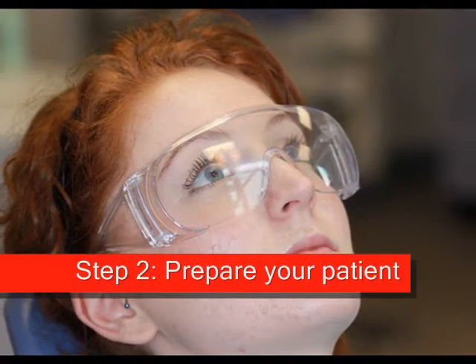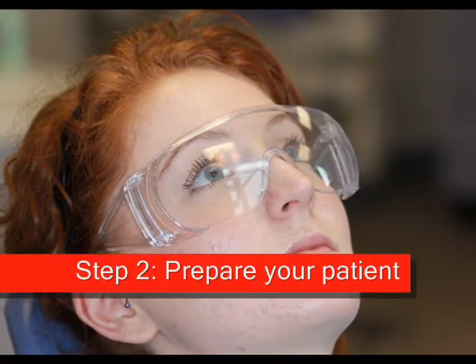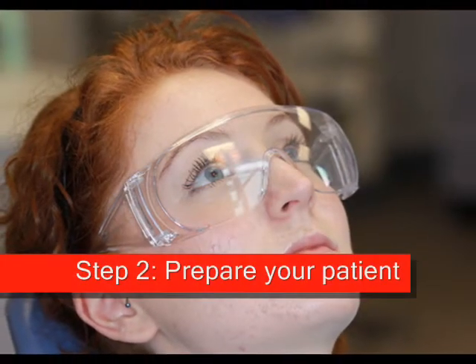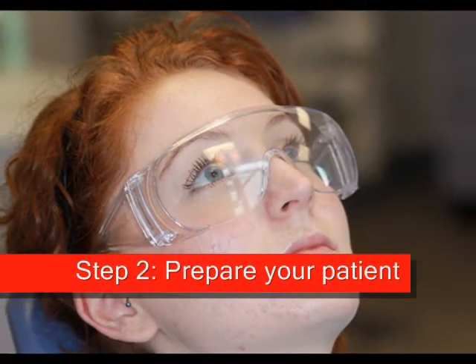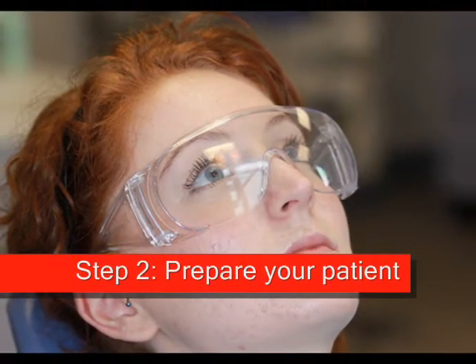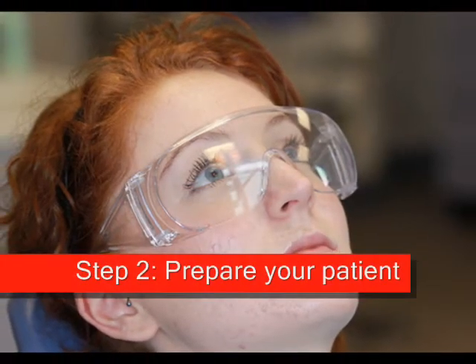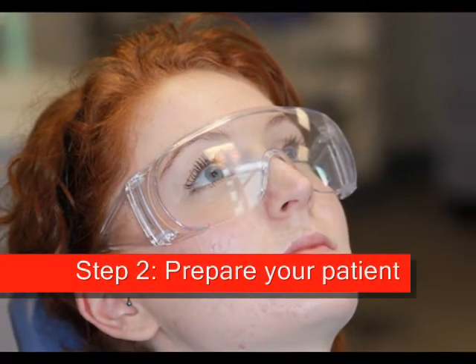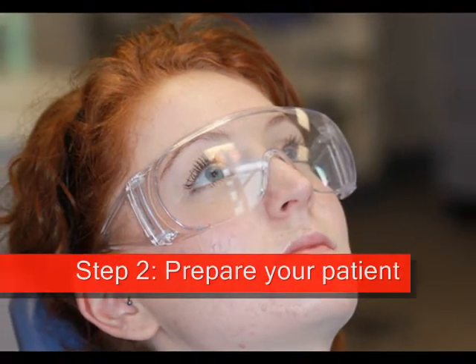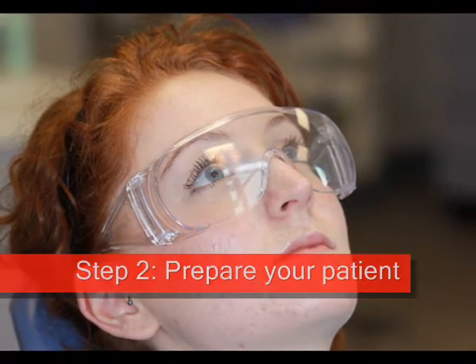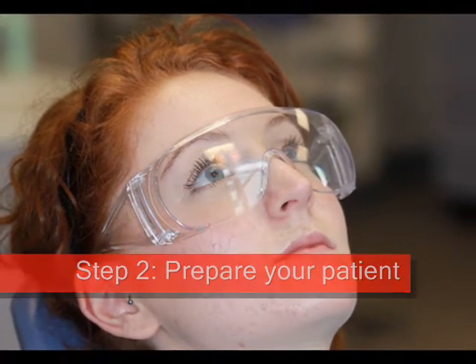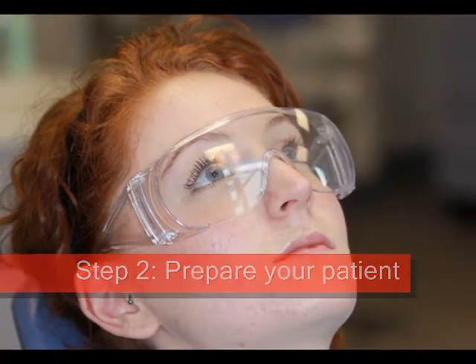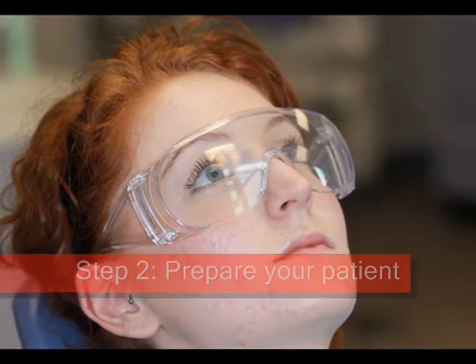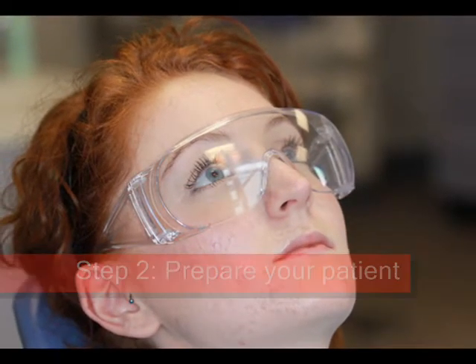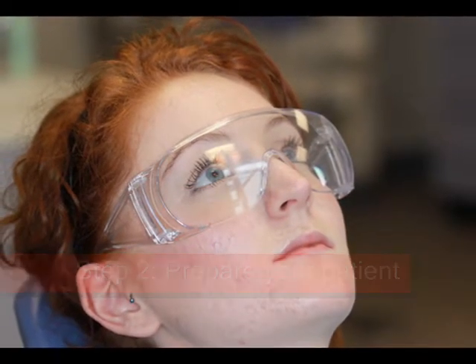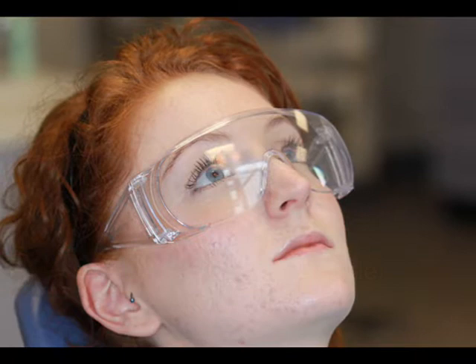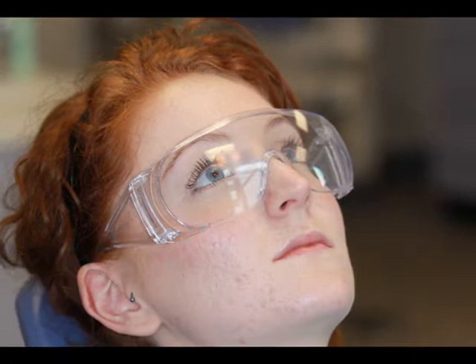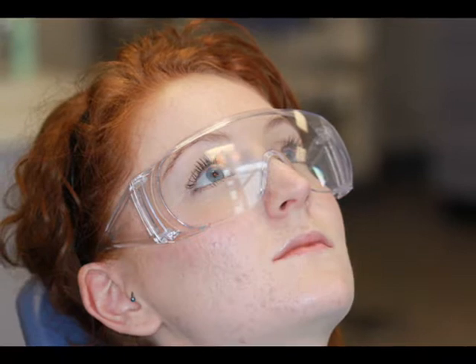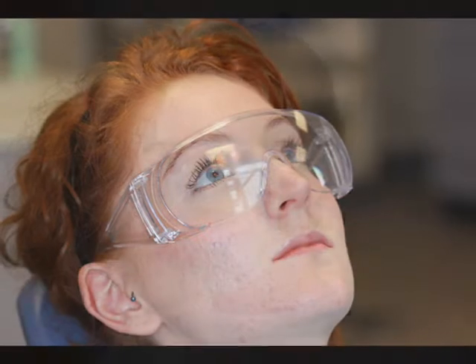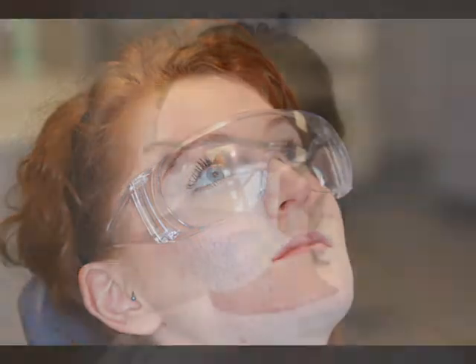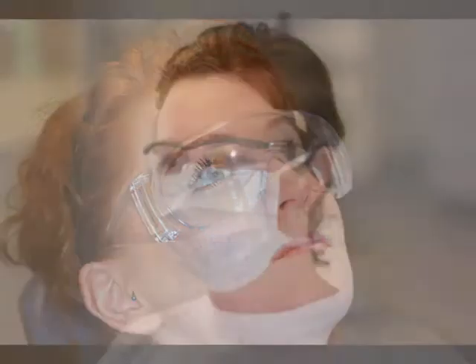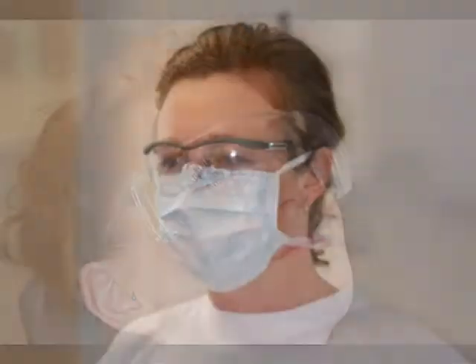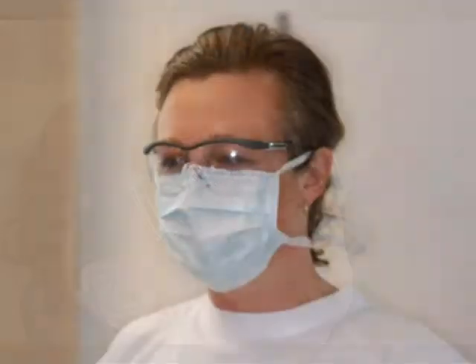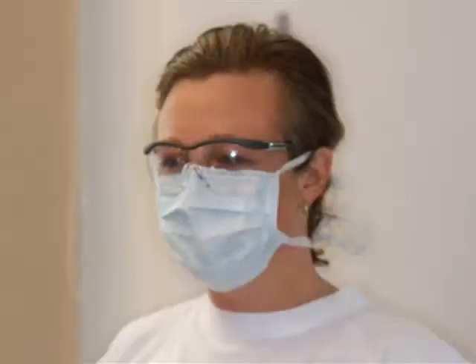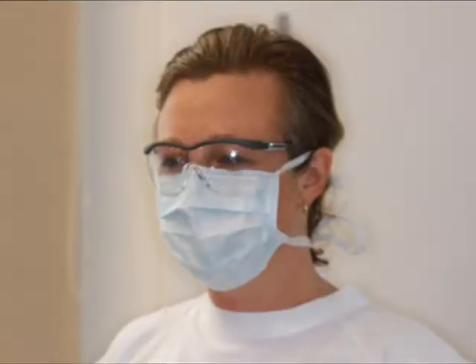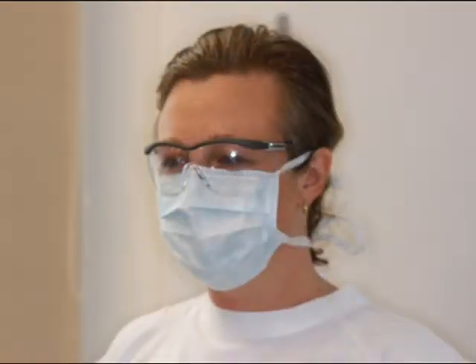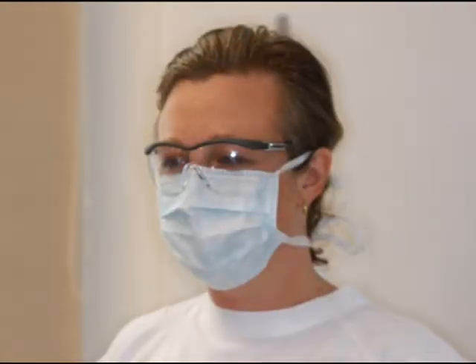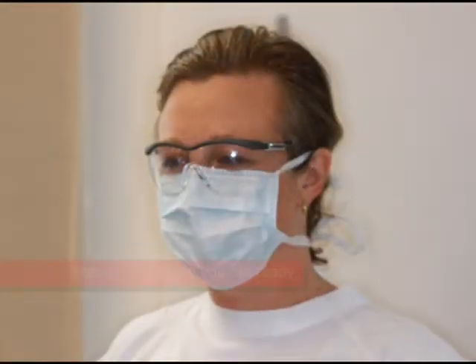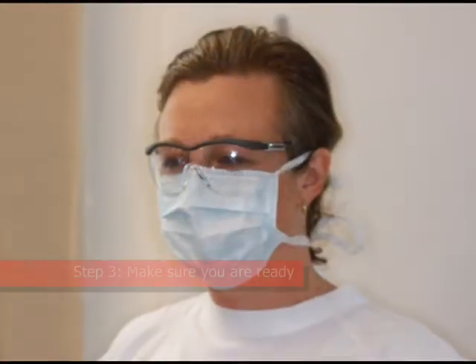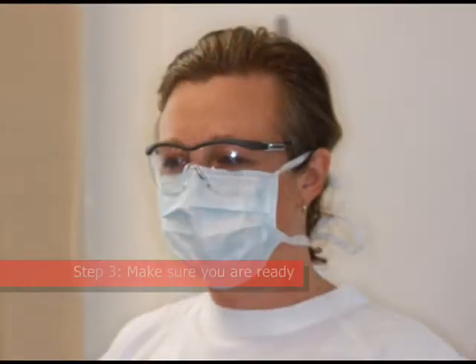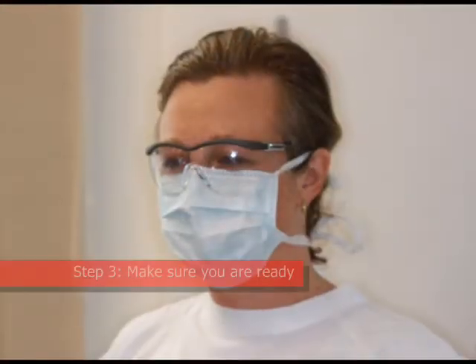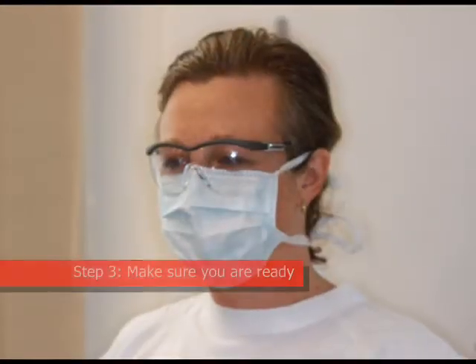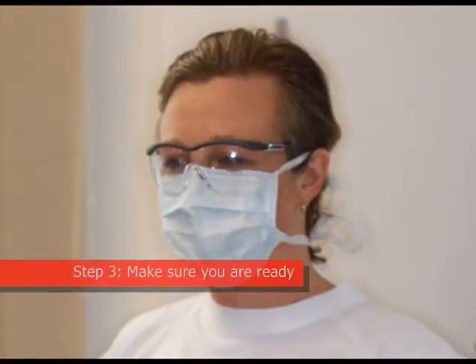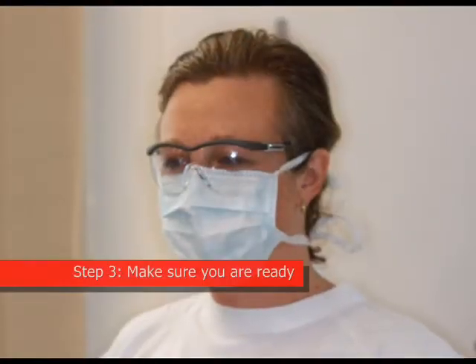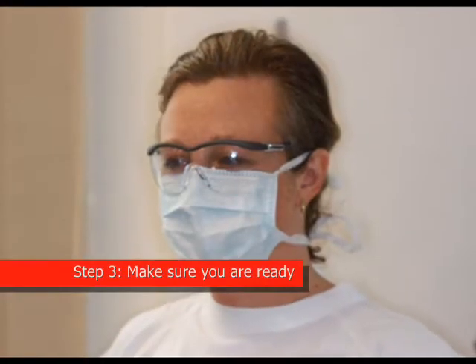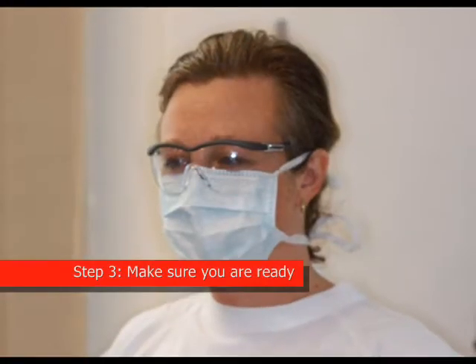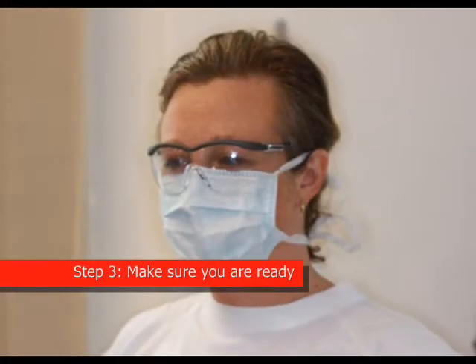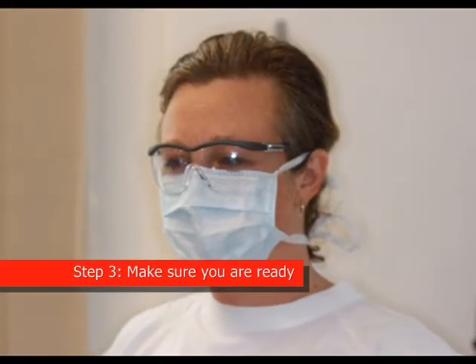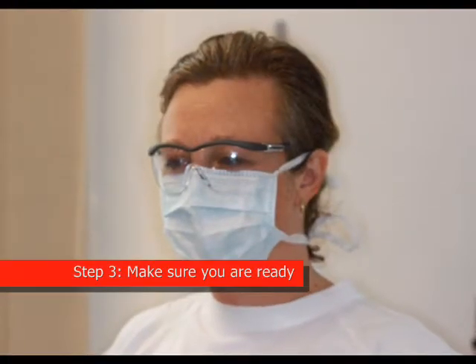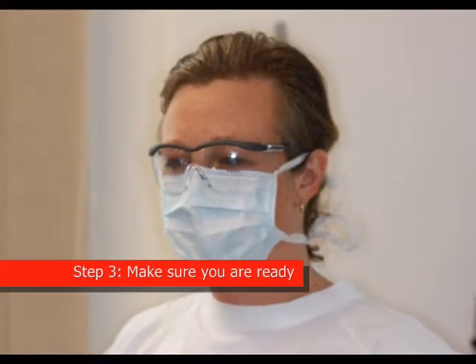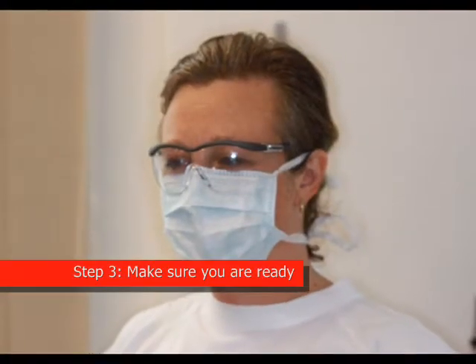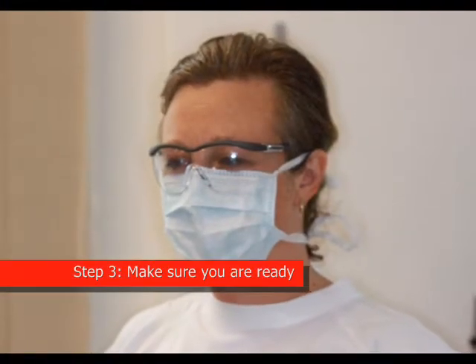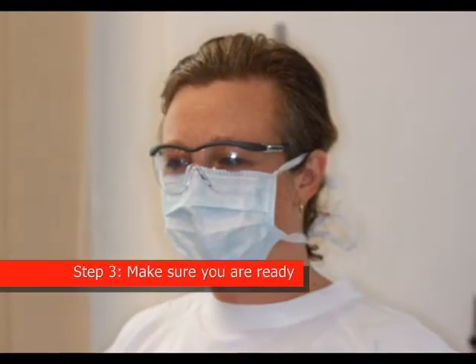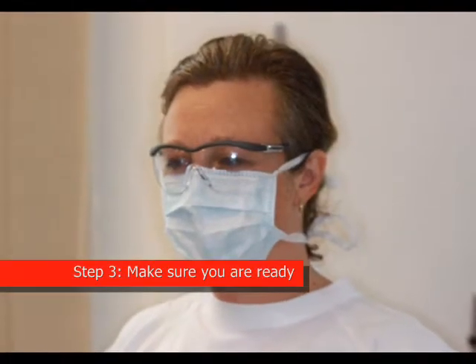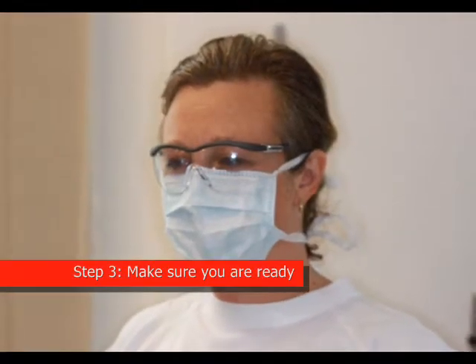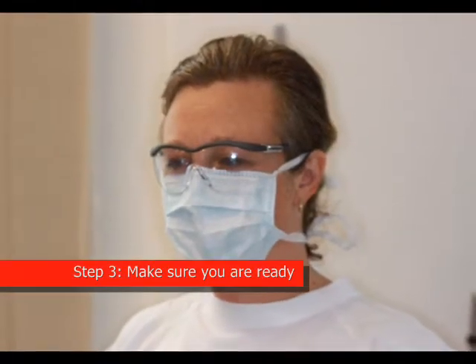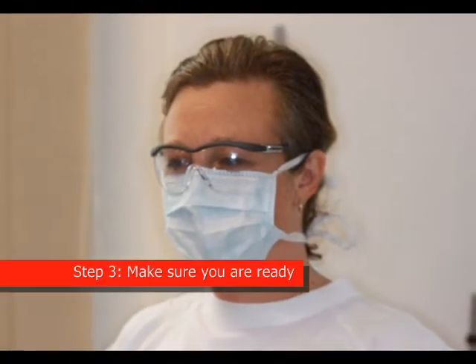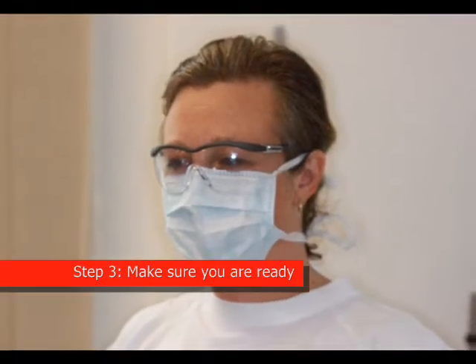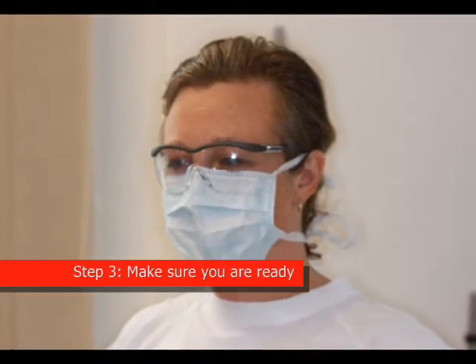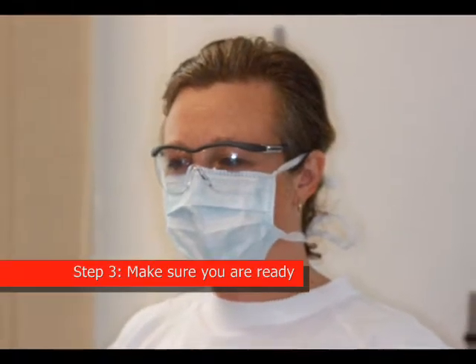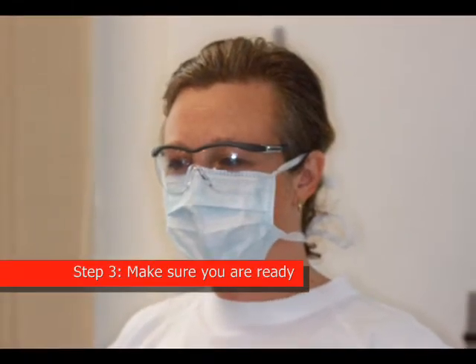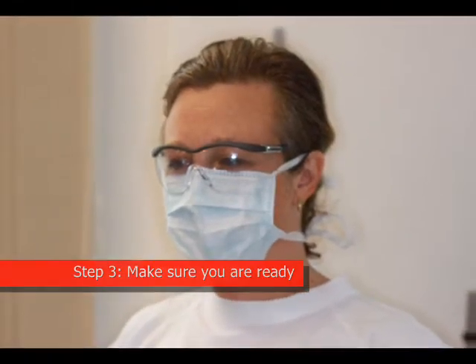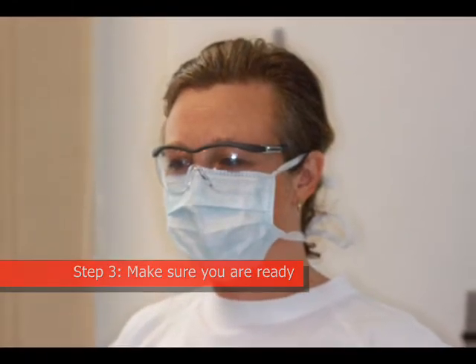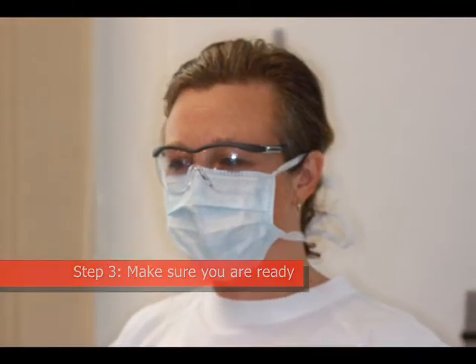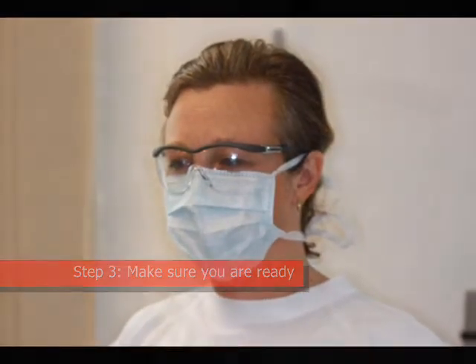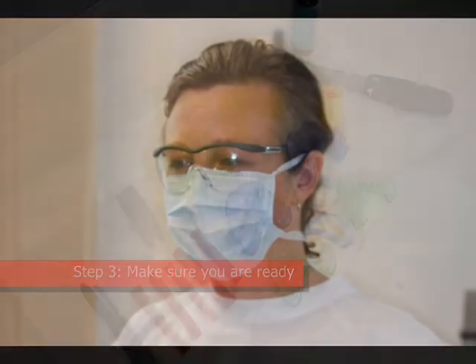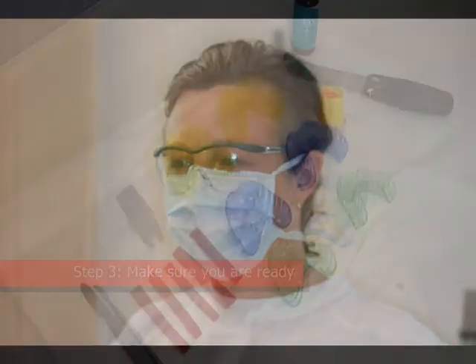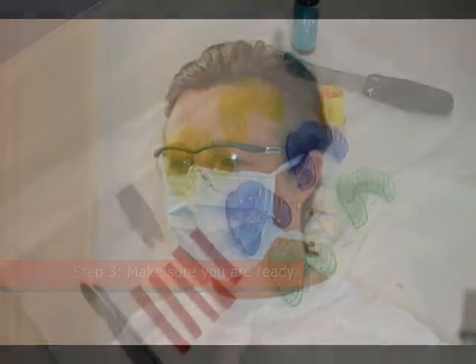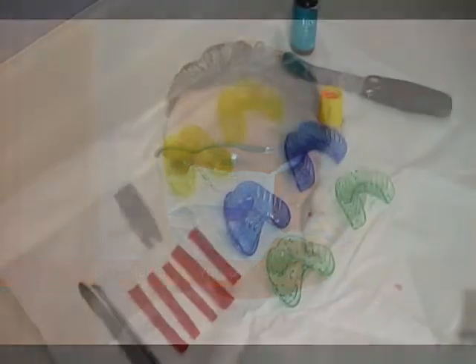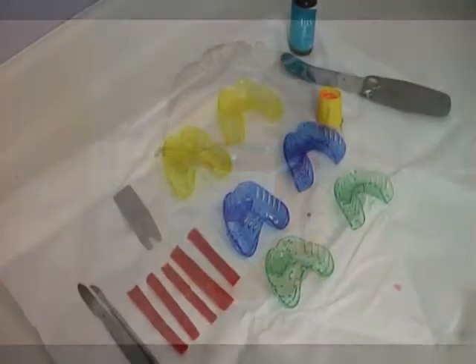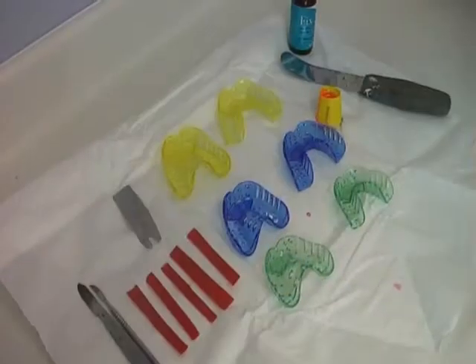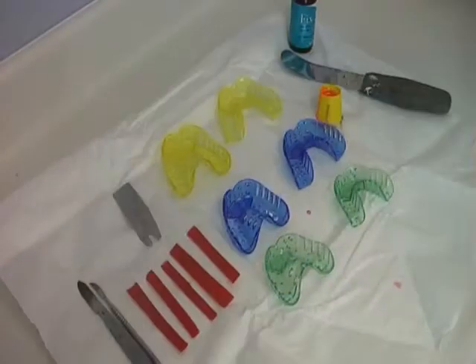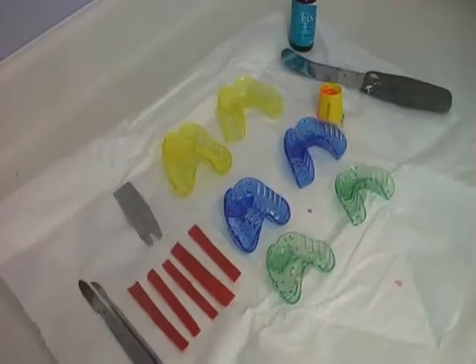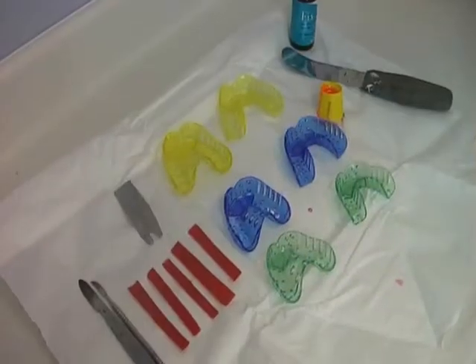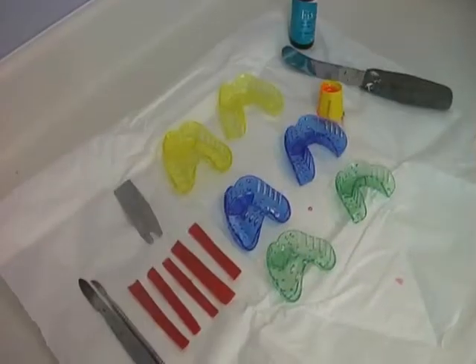Fully inform your patient and obtain verbal consent. Make sure you are clinically ready to take your alginate impression.